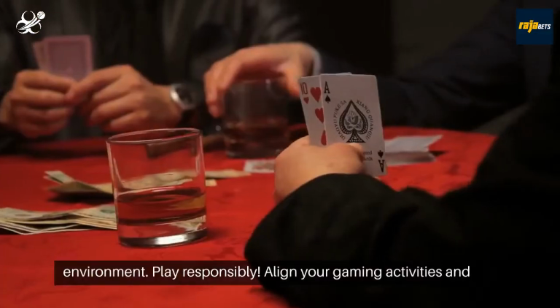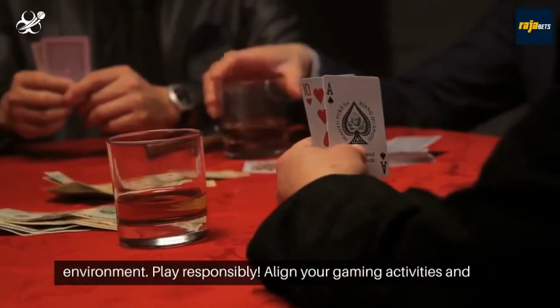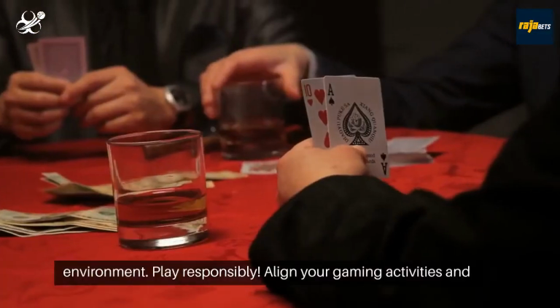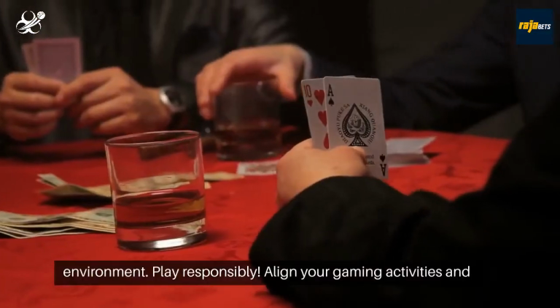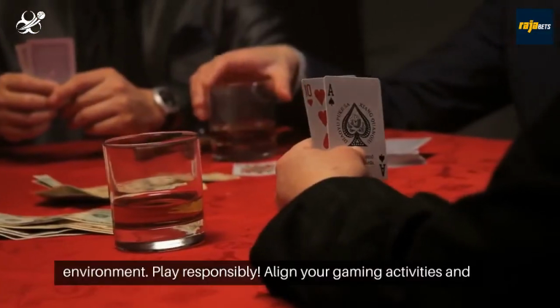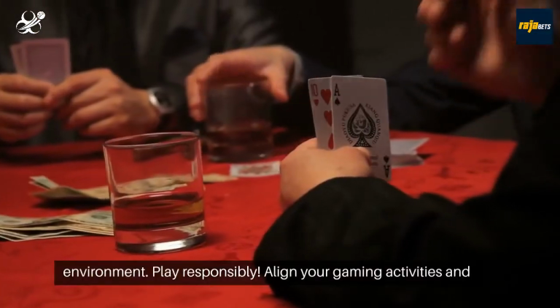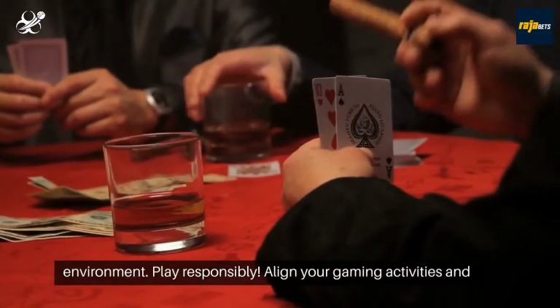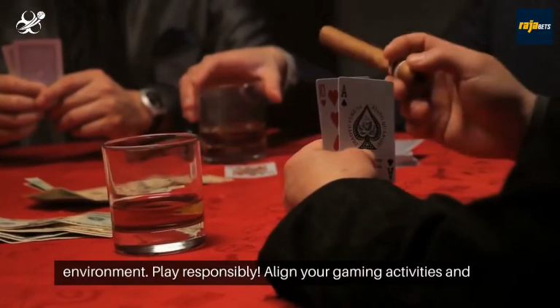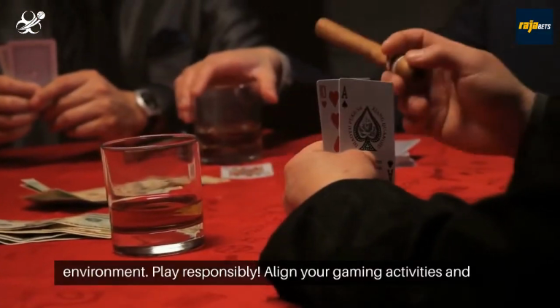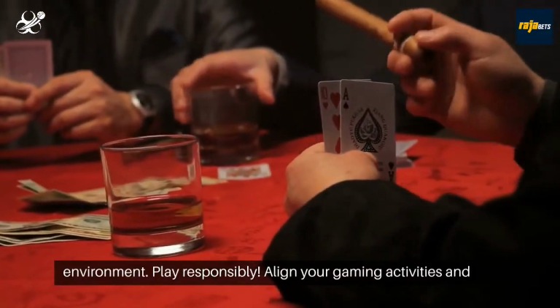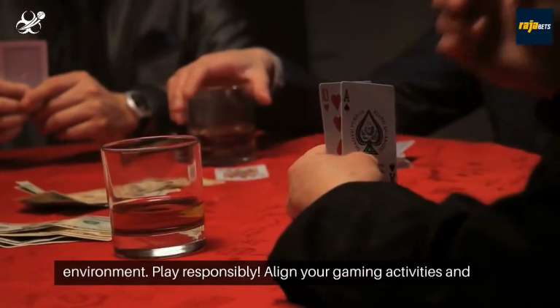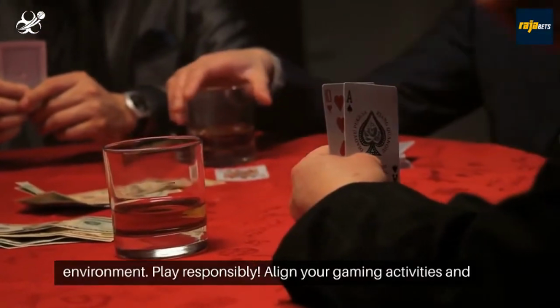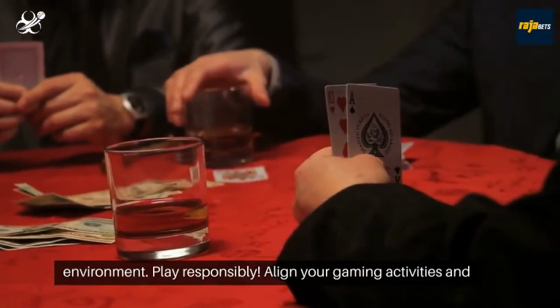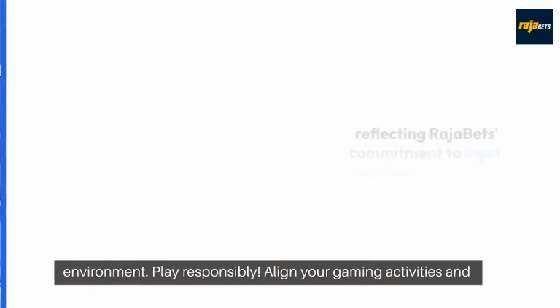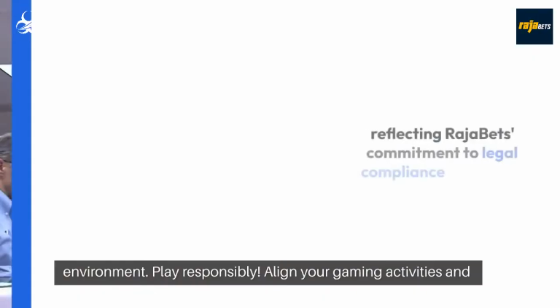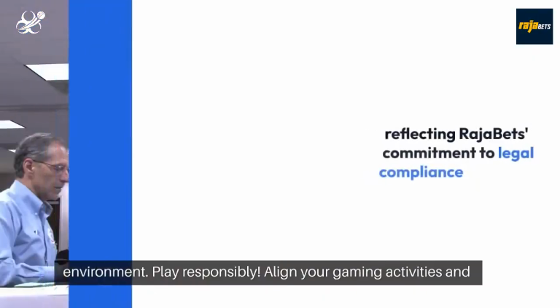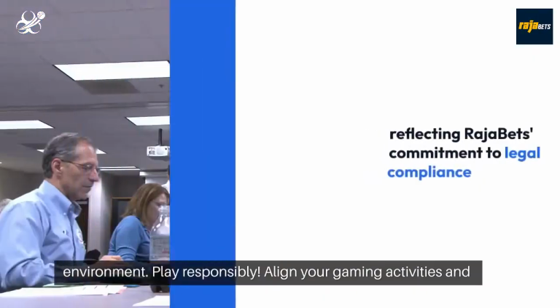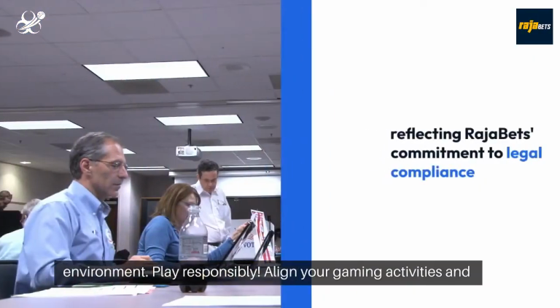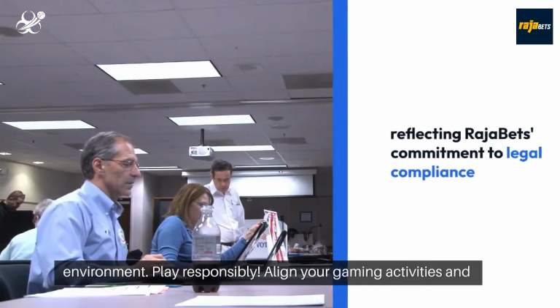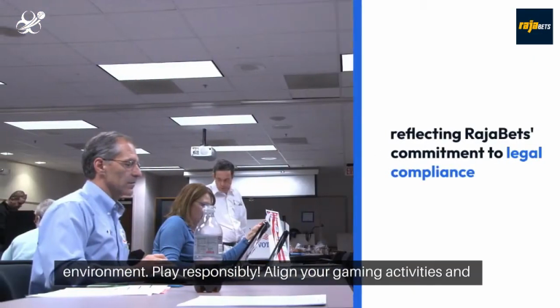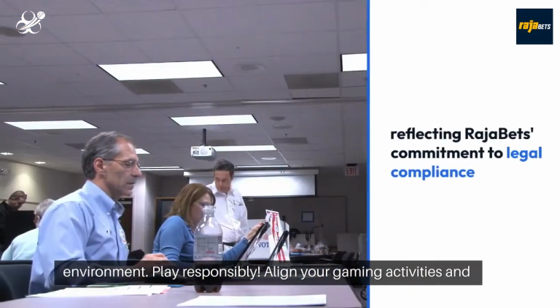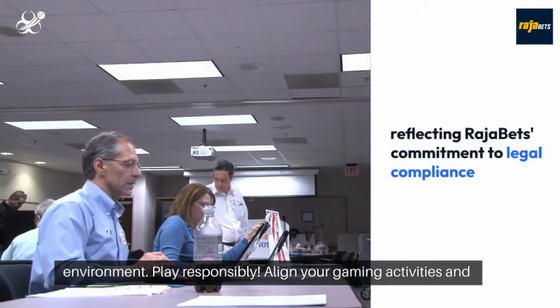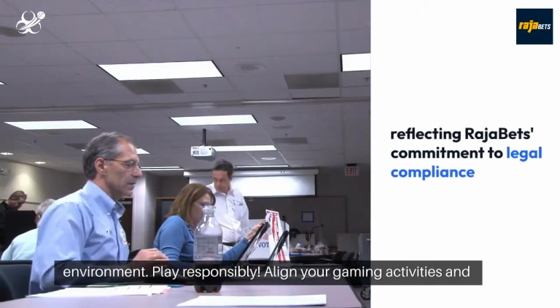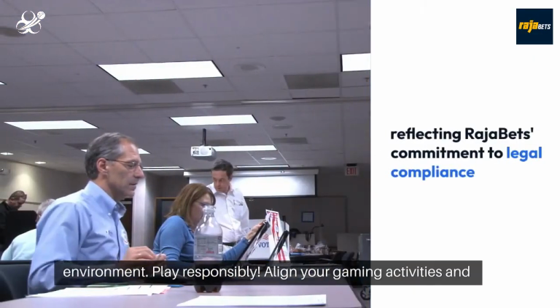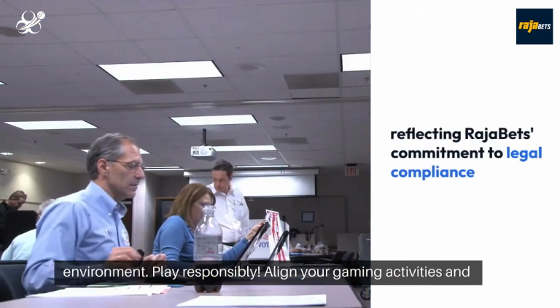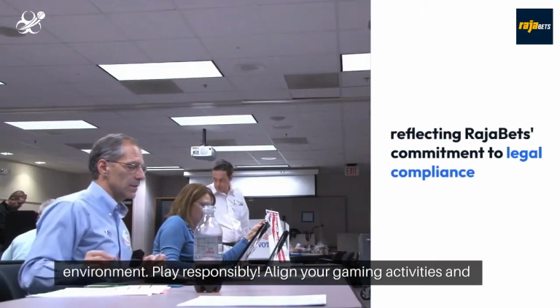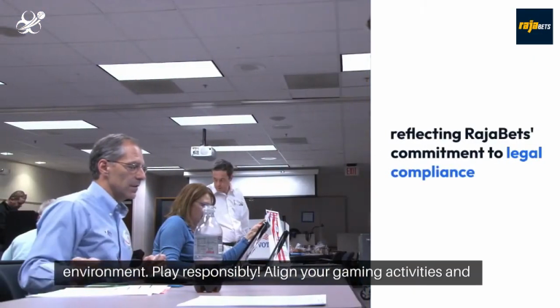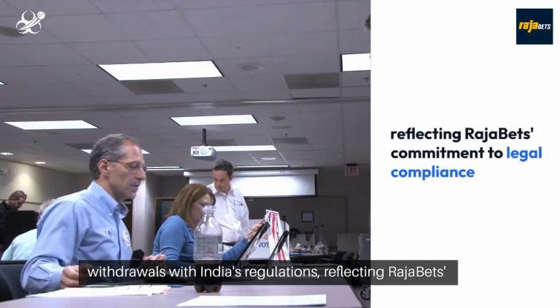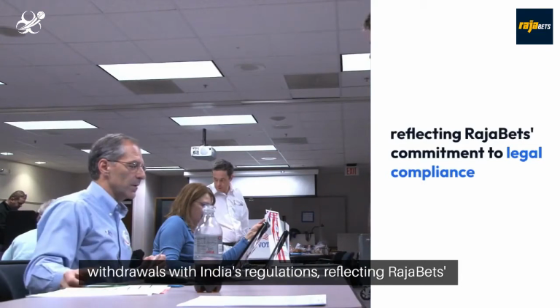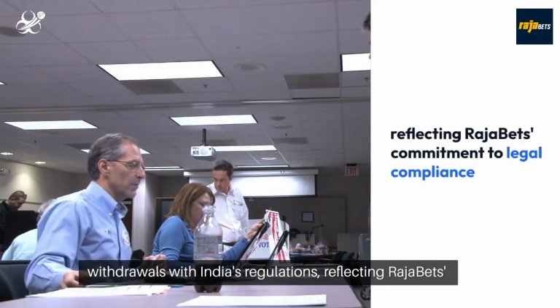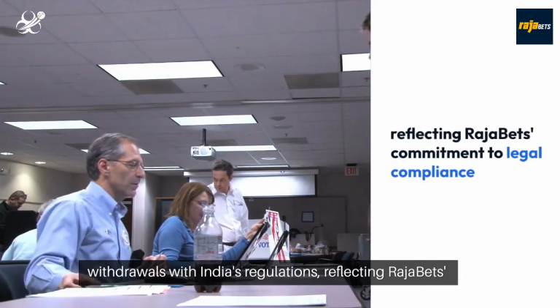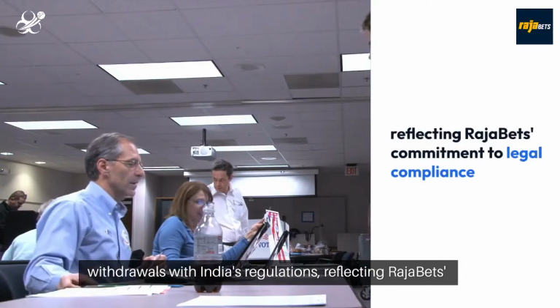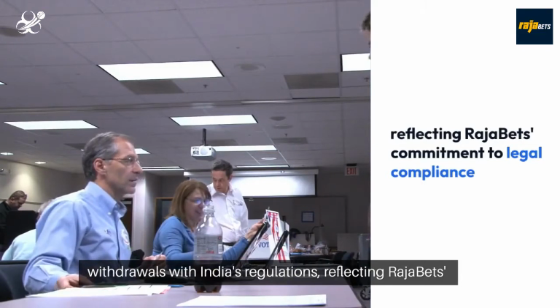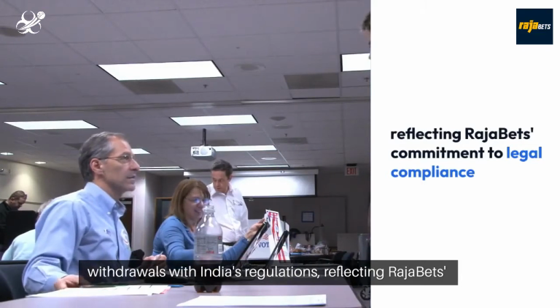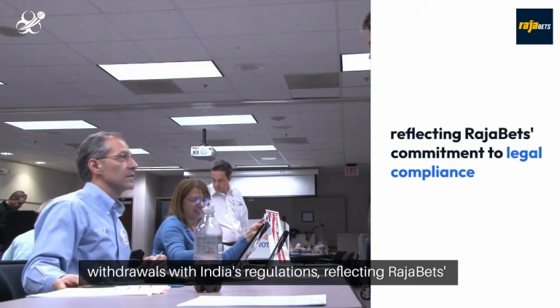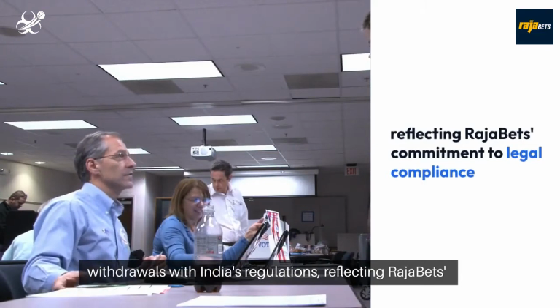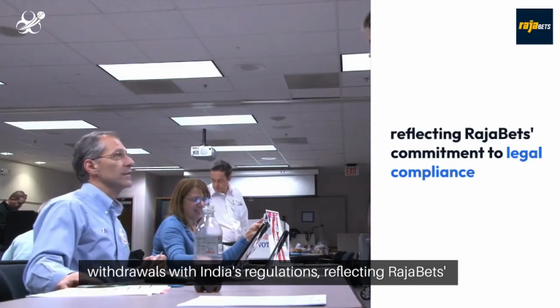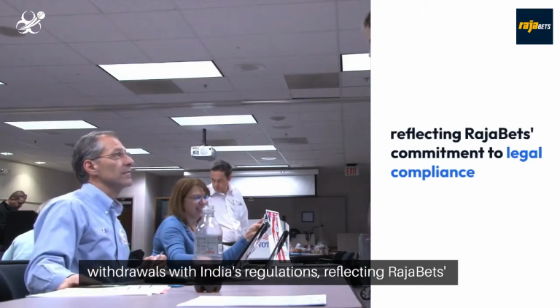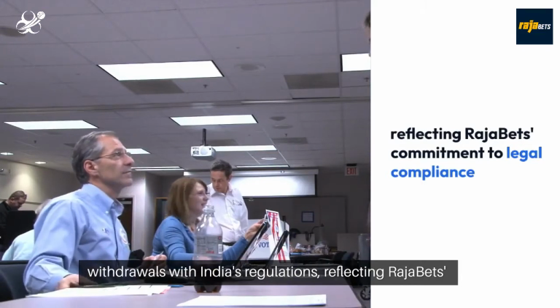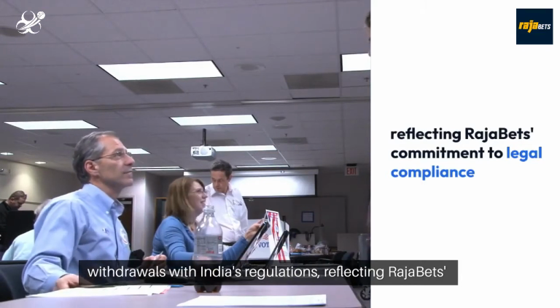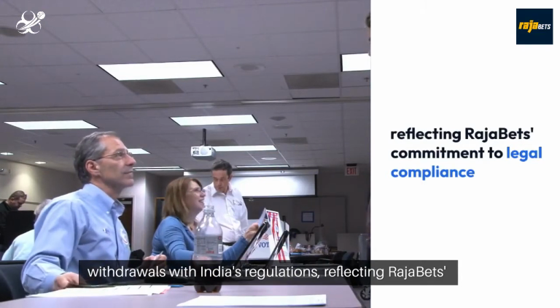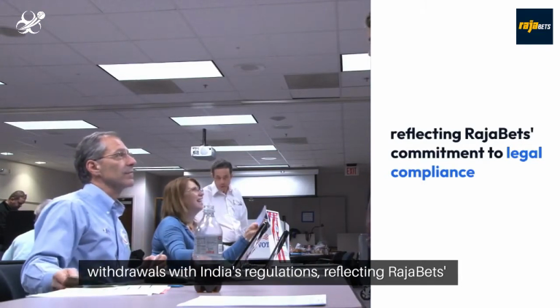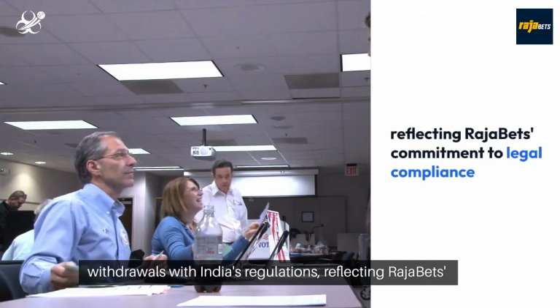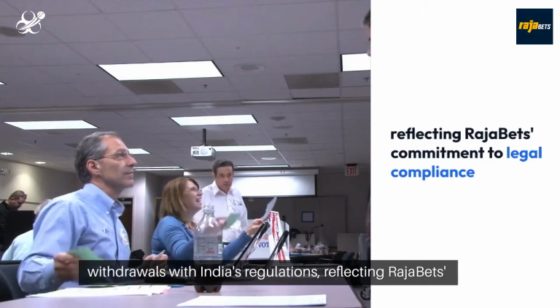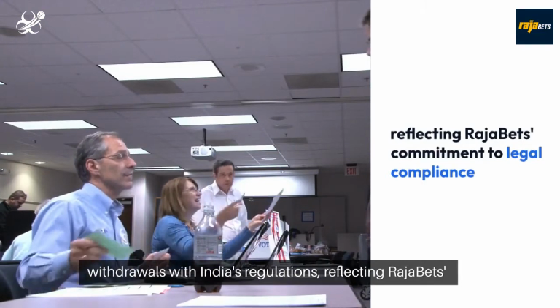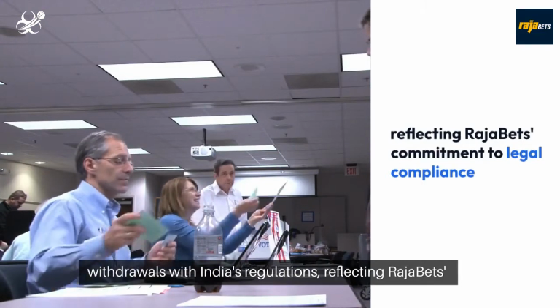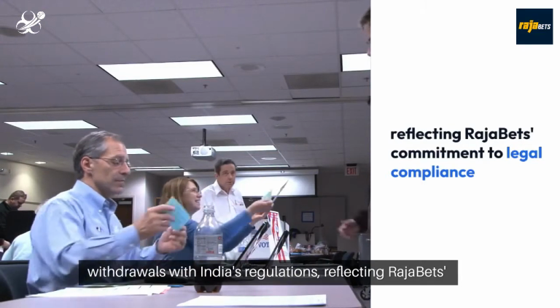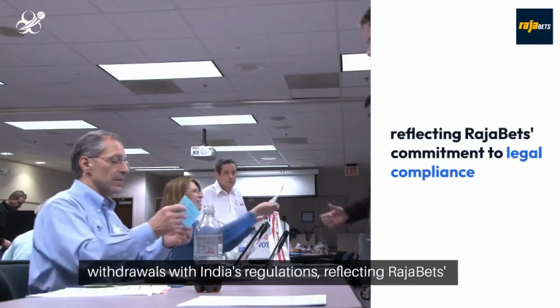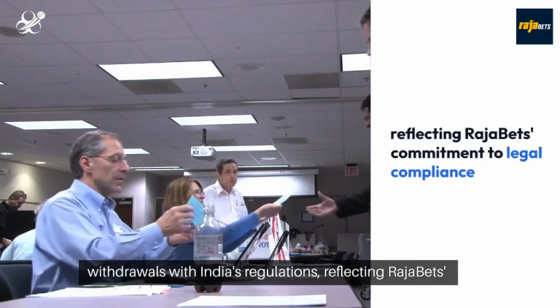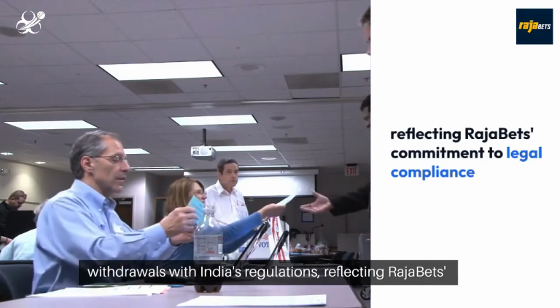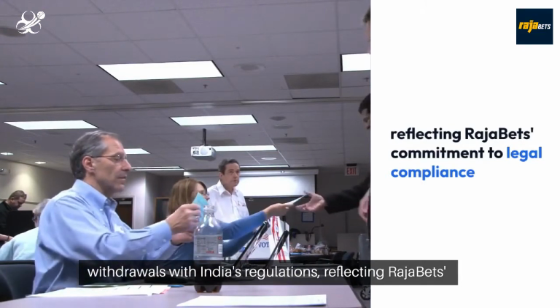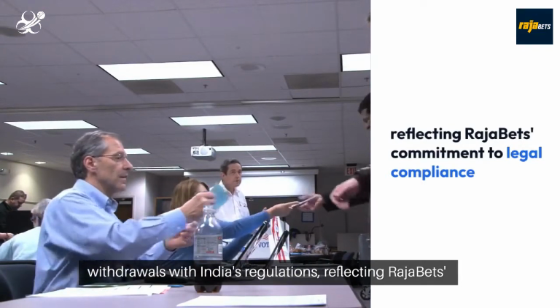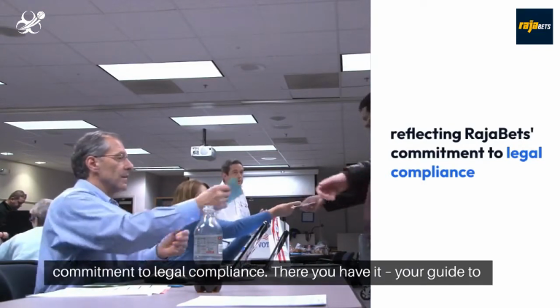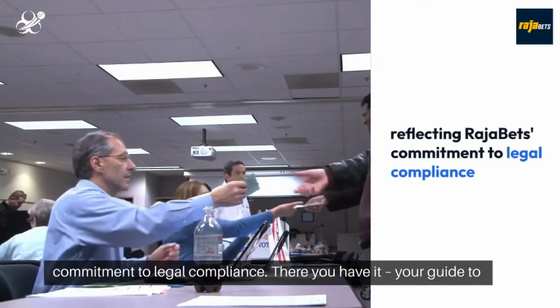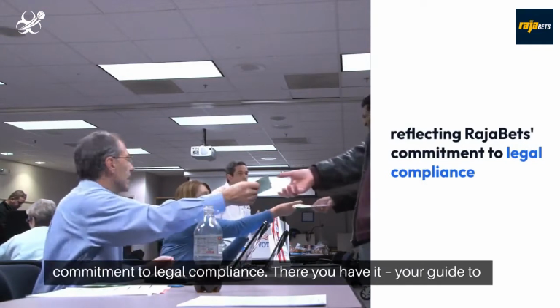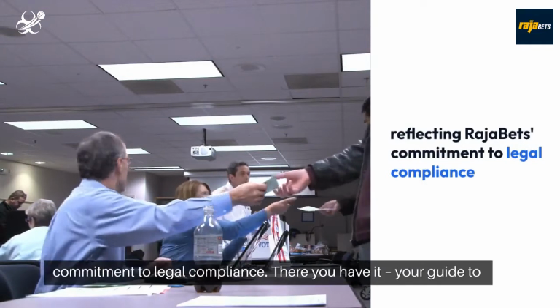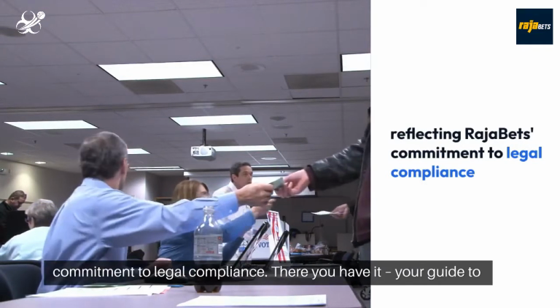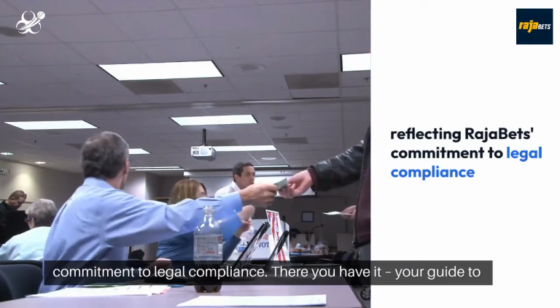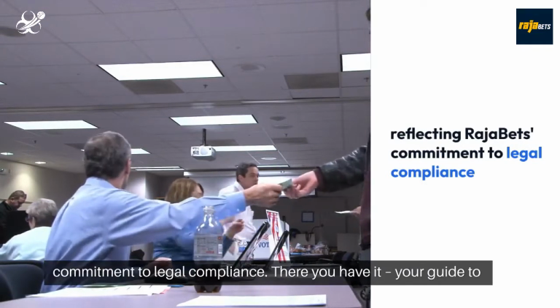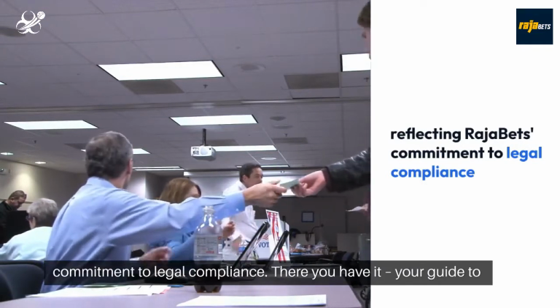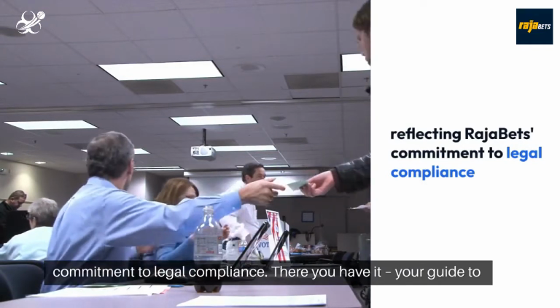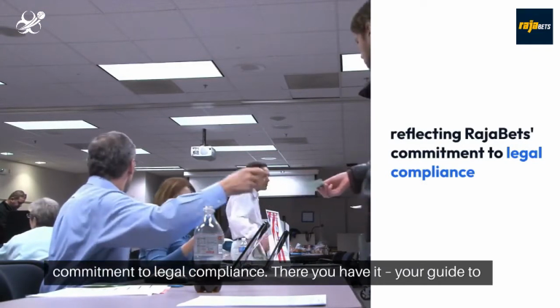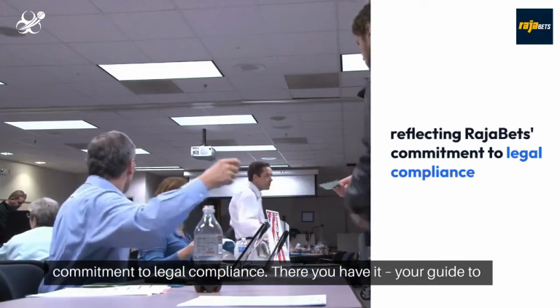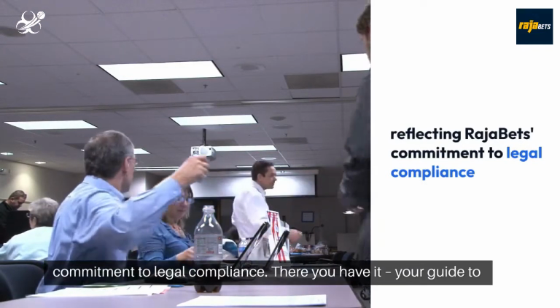Play responsibly. Align your gaming activities and withdrawals with India's regulations, reflecting Rajabets' commitment to legal compliance.